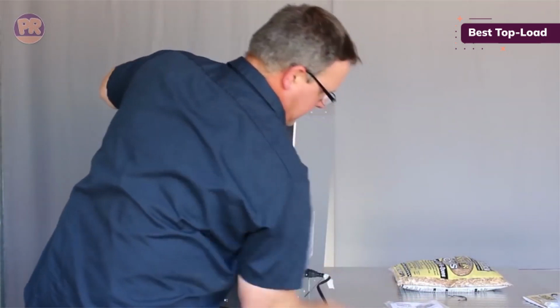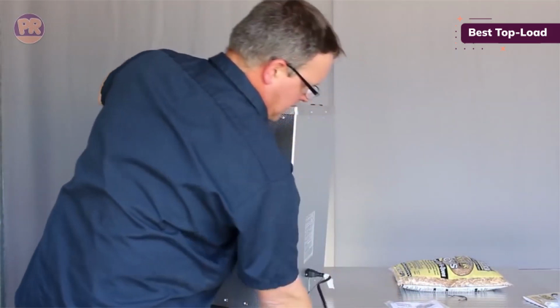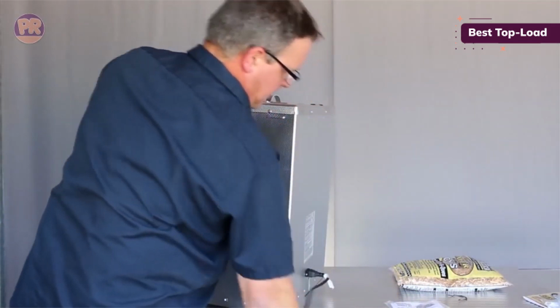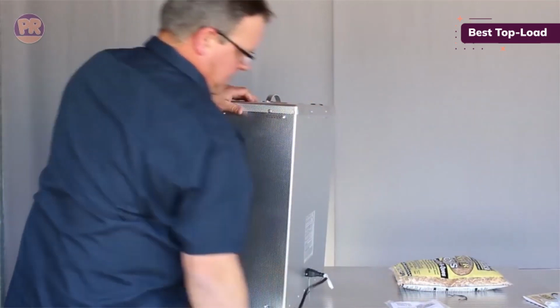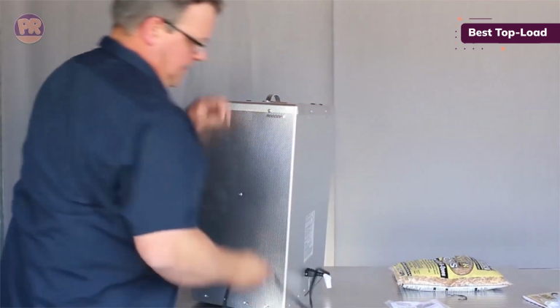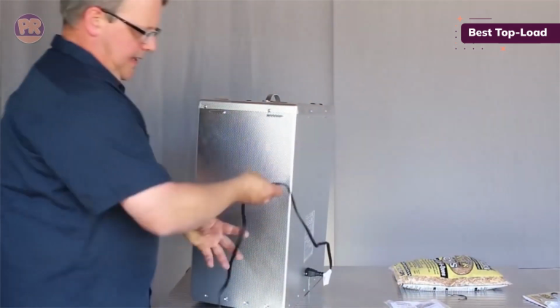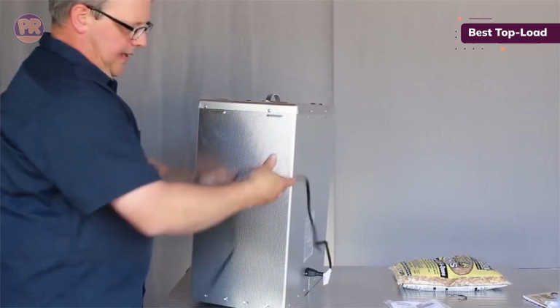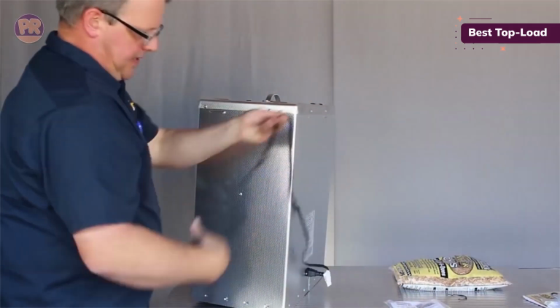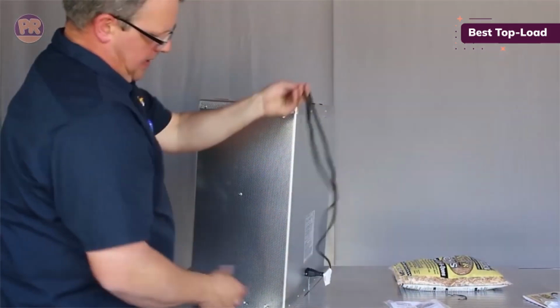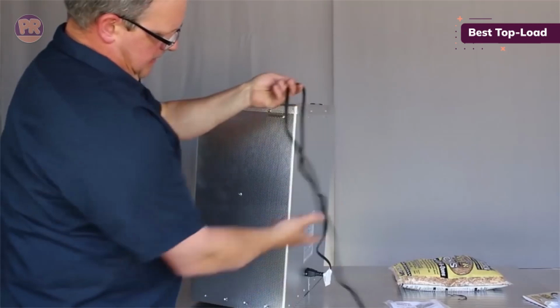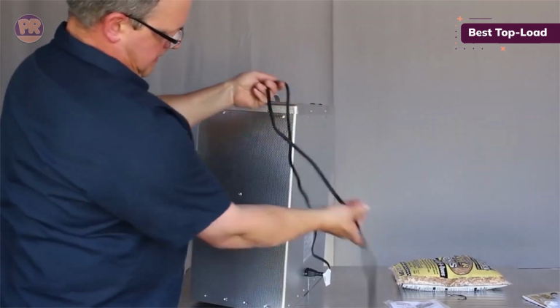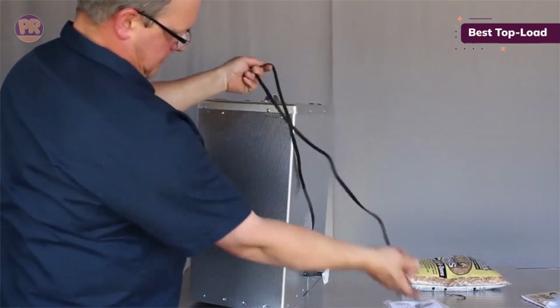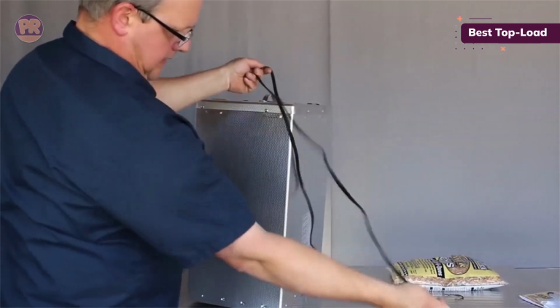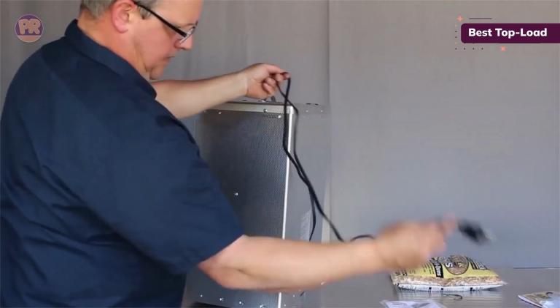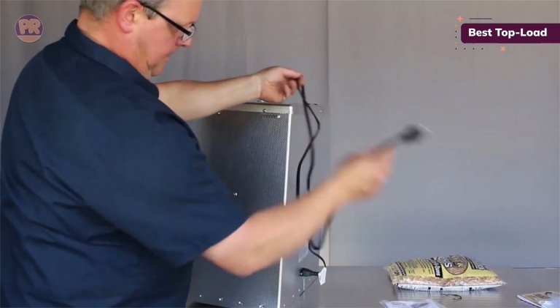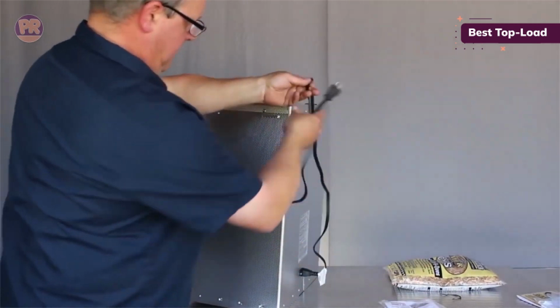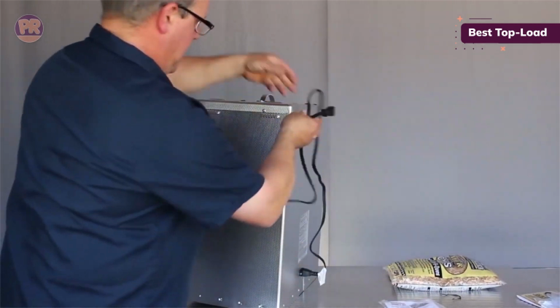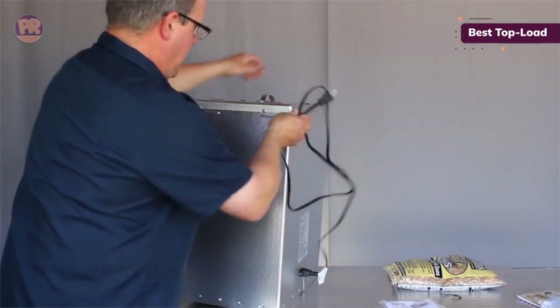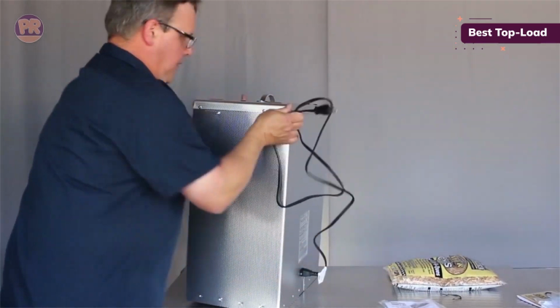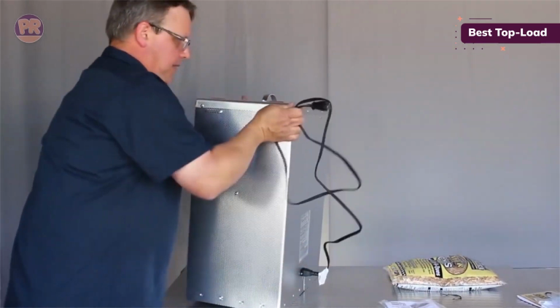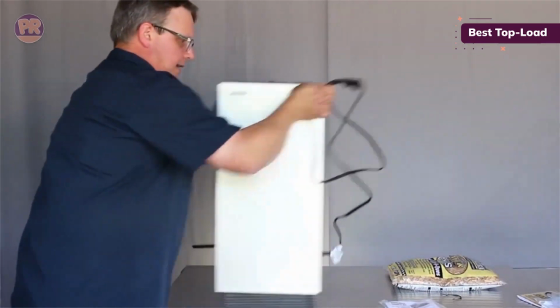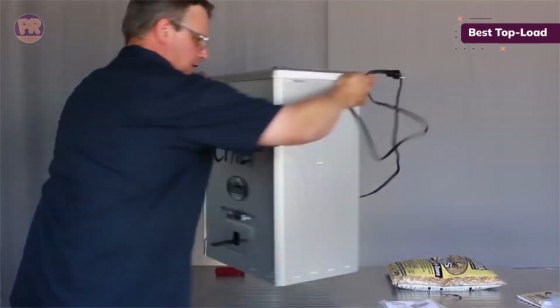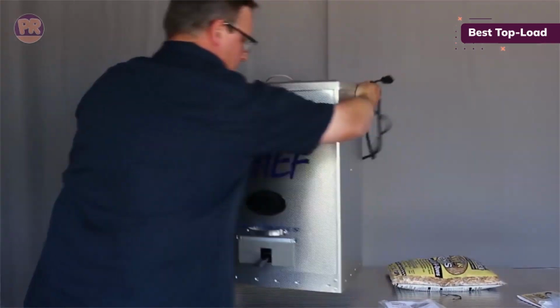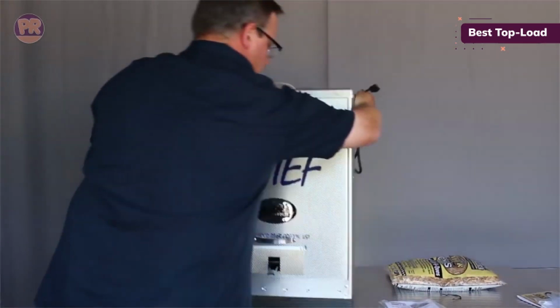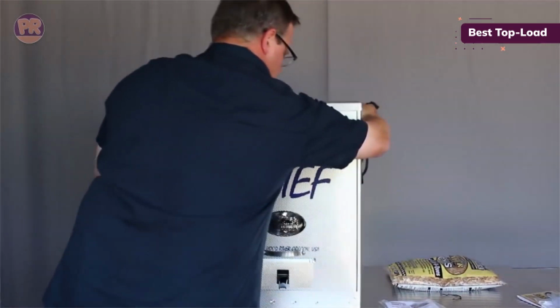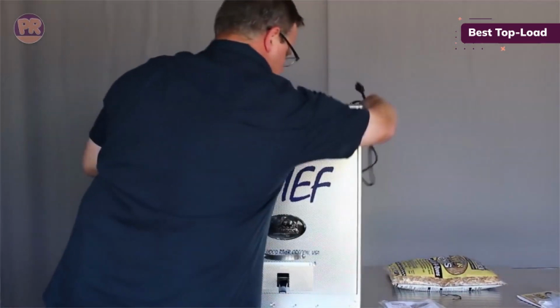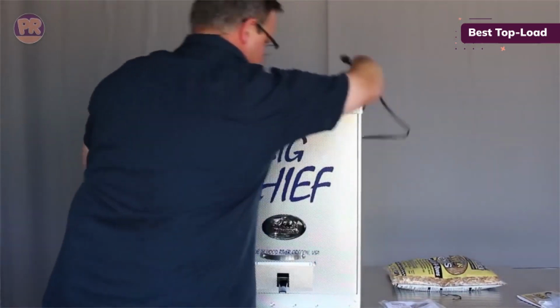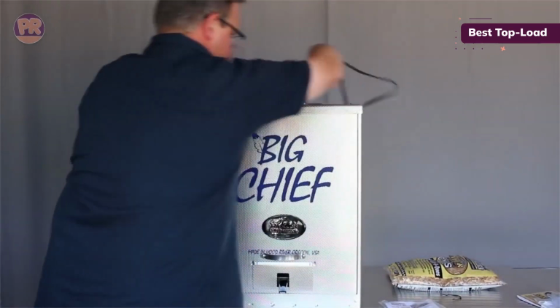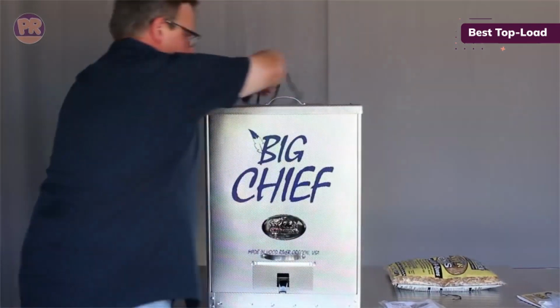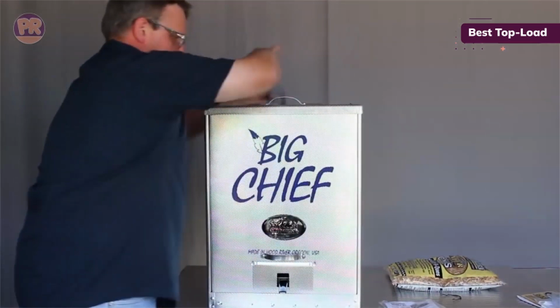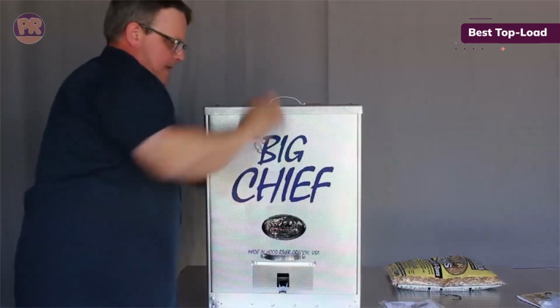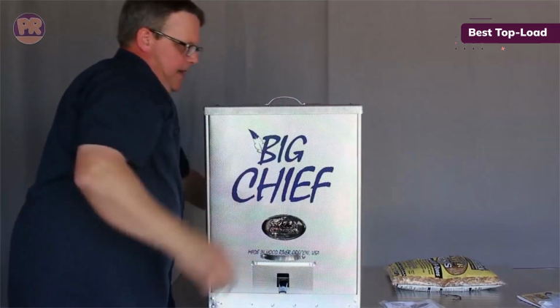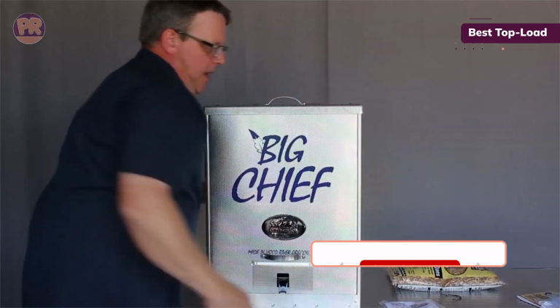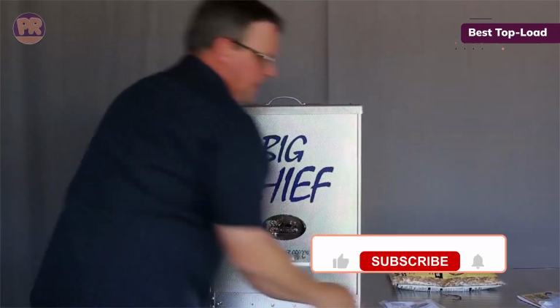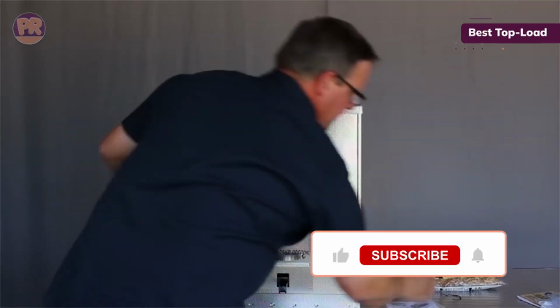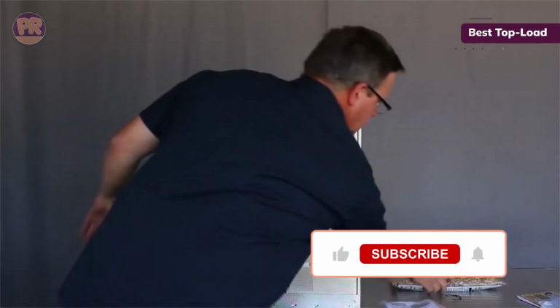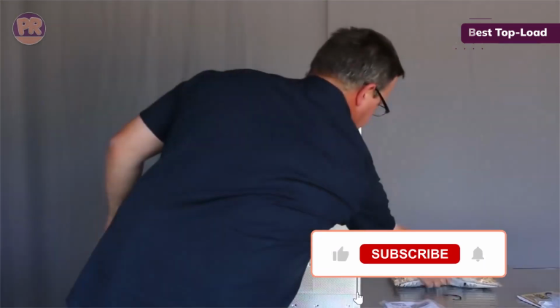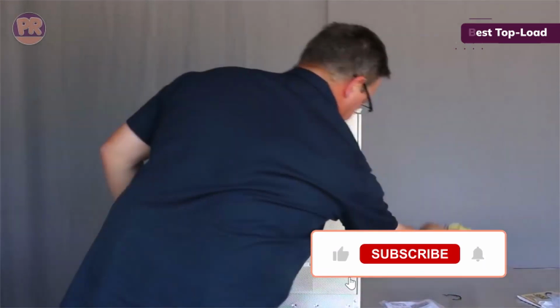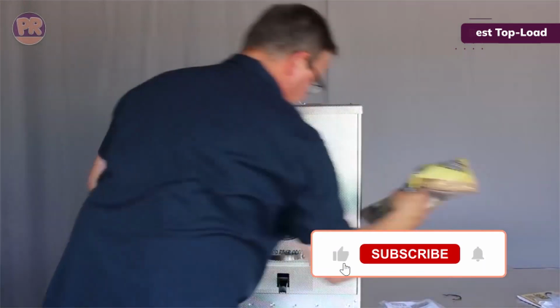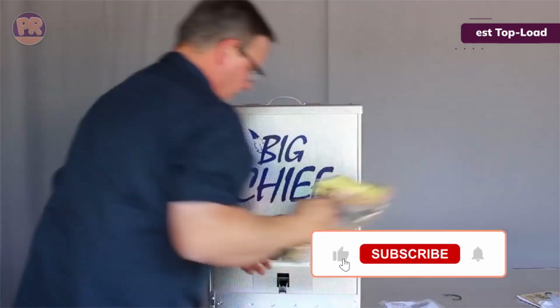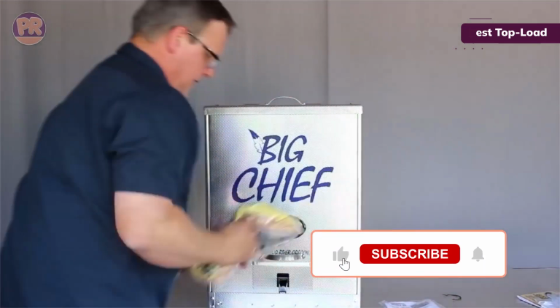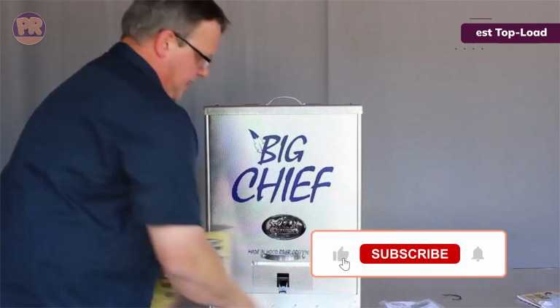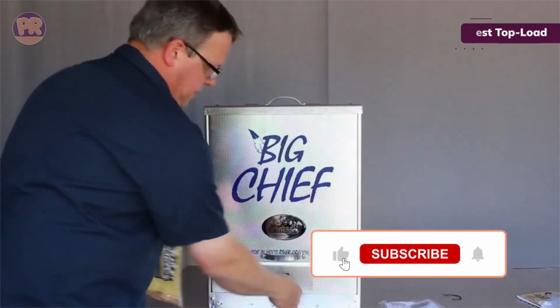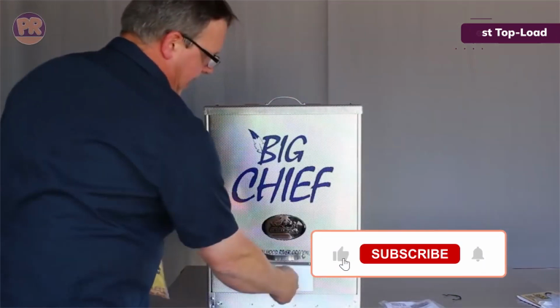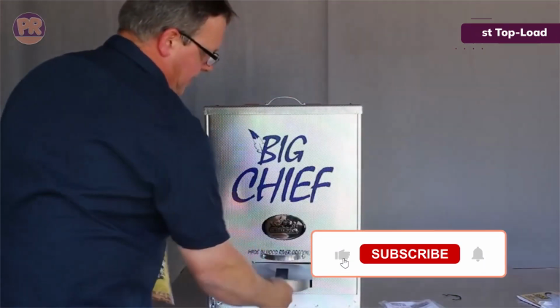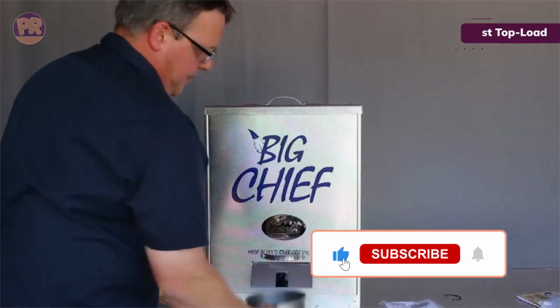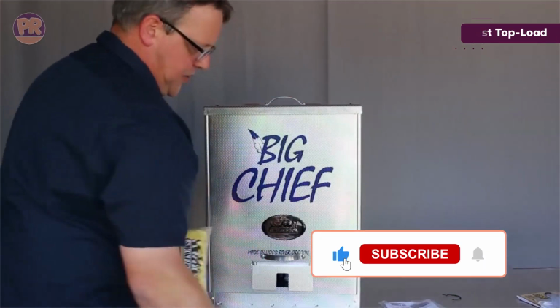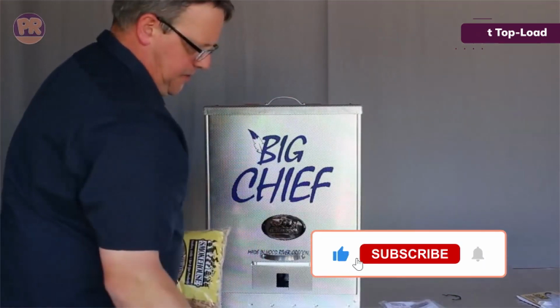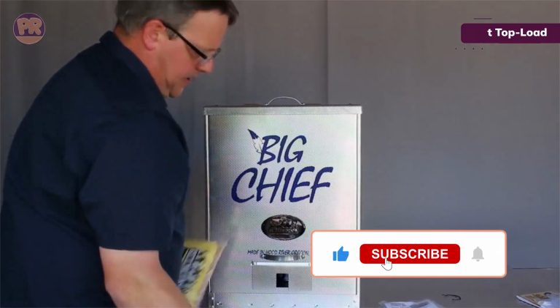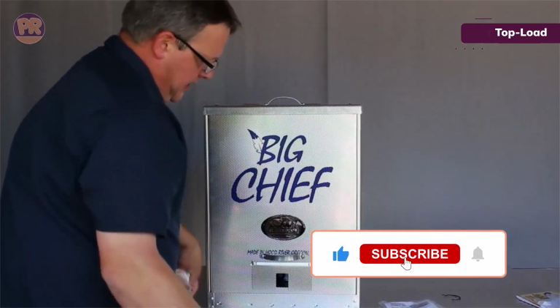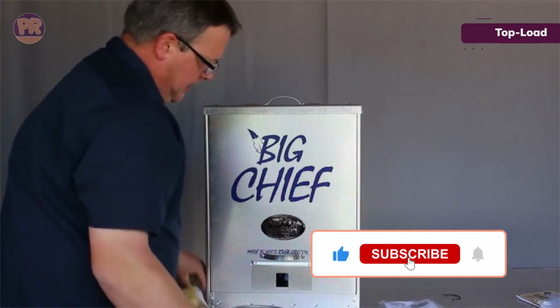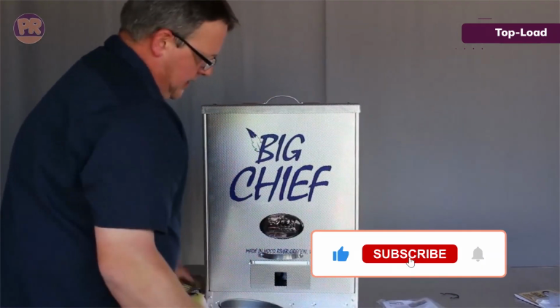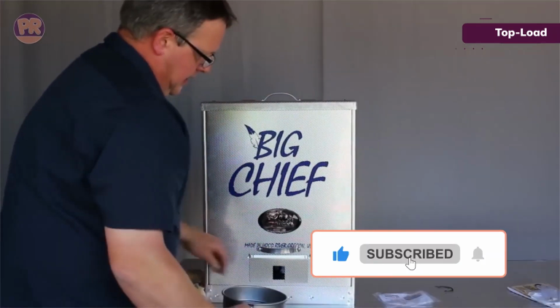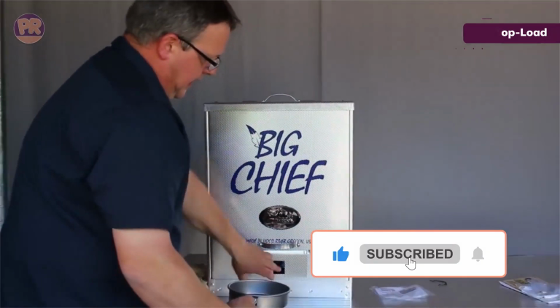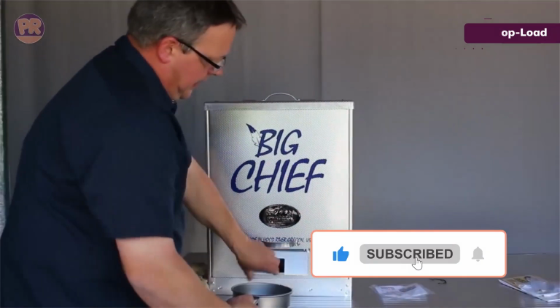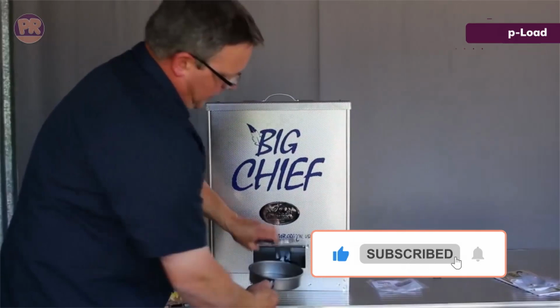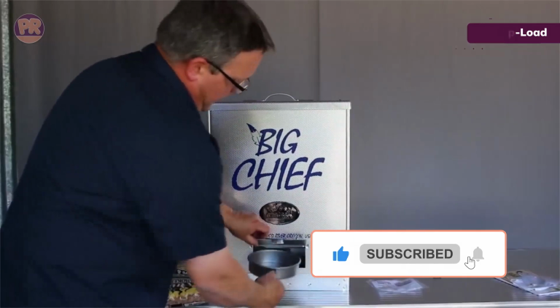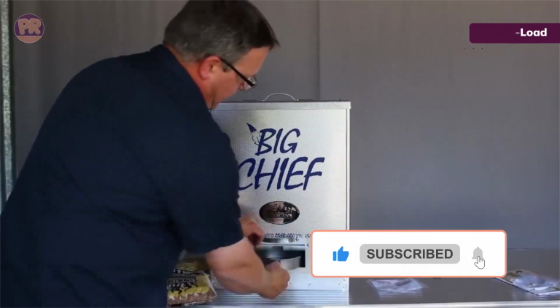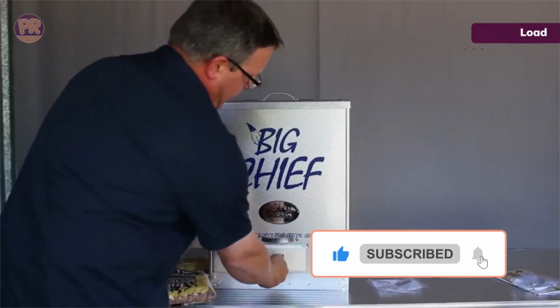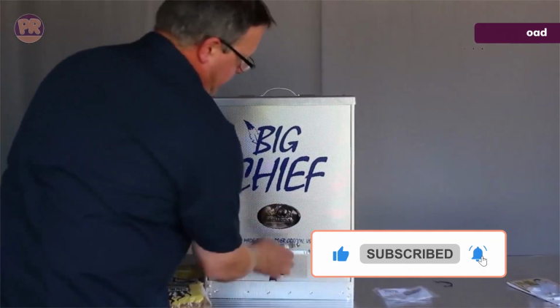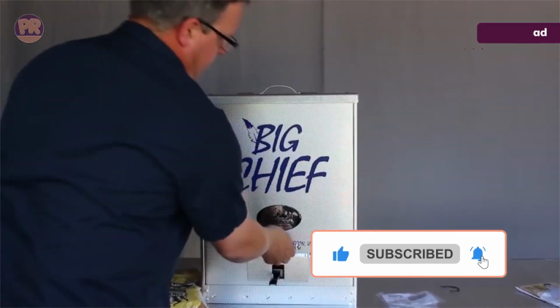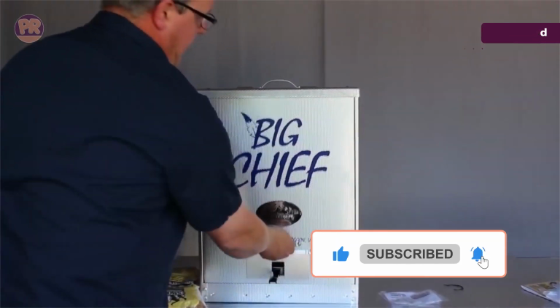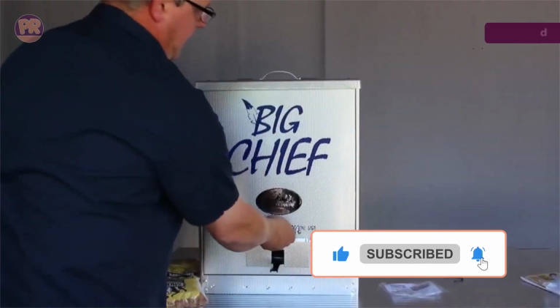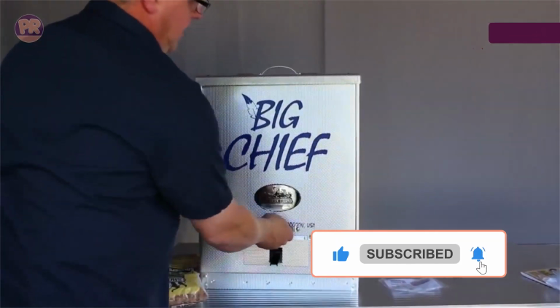Despite its simple construction, the smoker is engineered for premium smoke ventilation, giving food a rich, smoky flavor and superior texture.